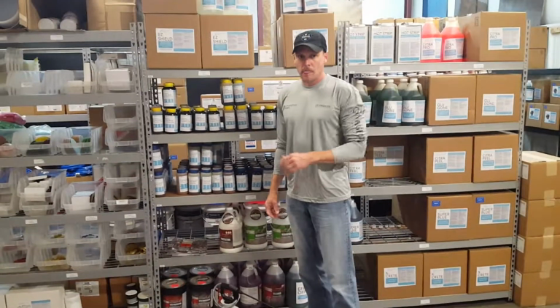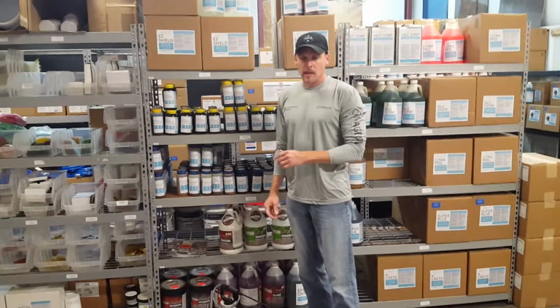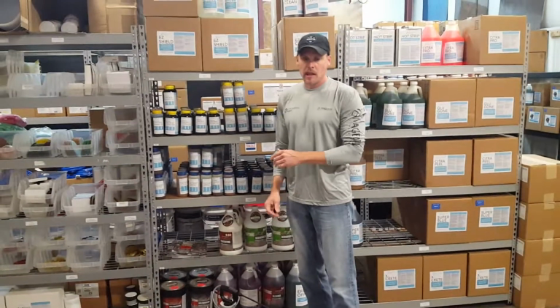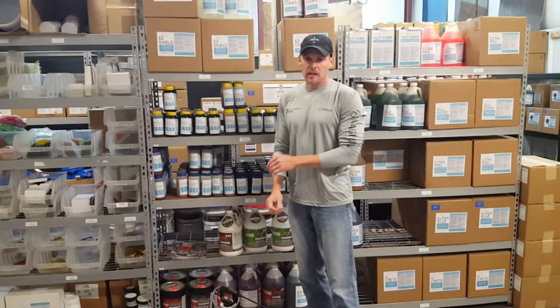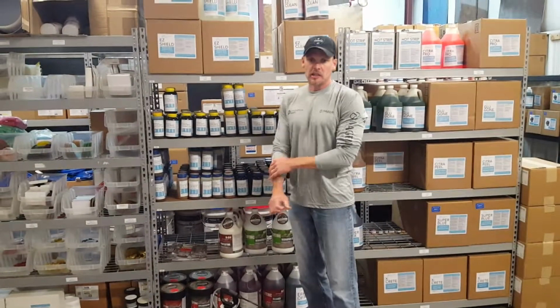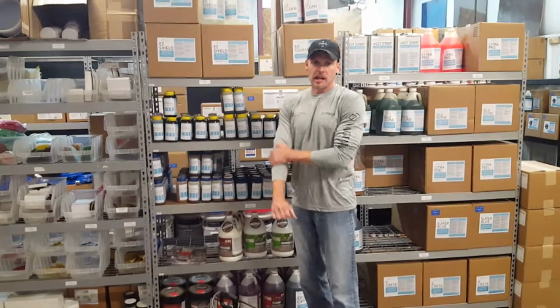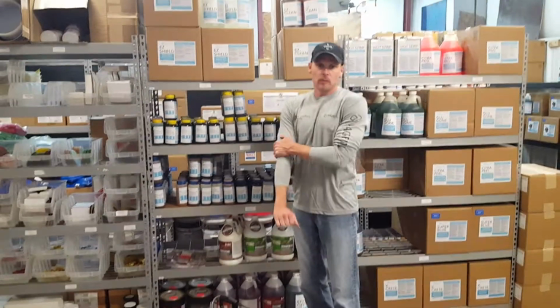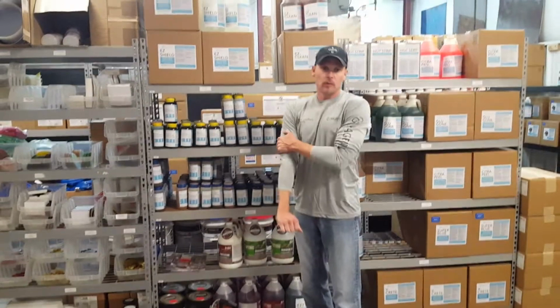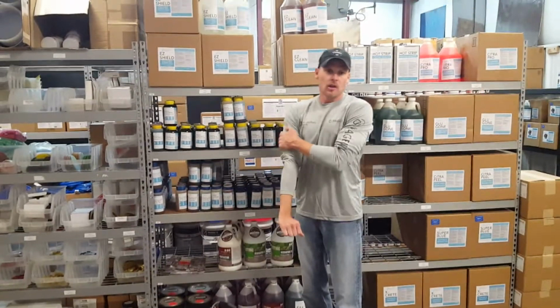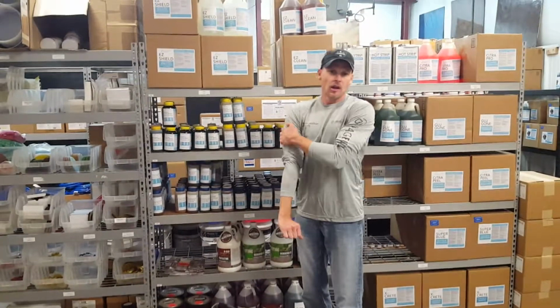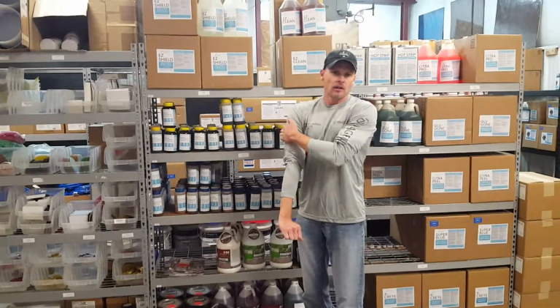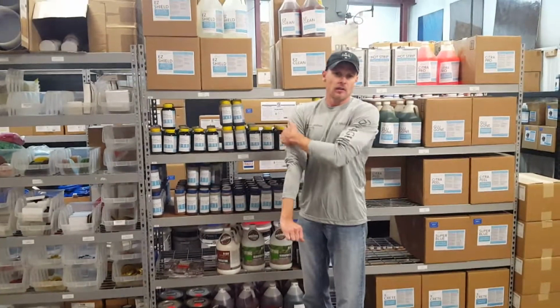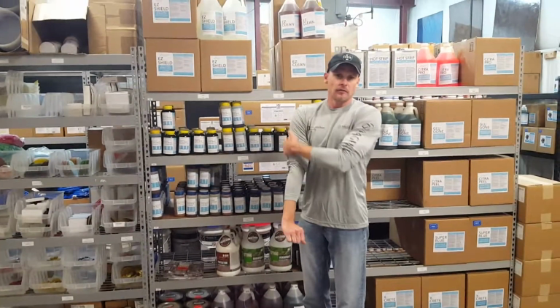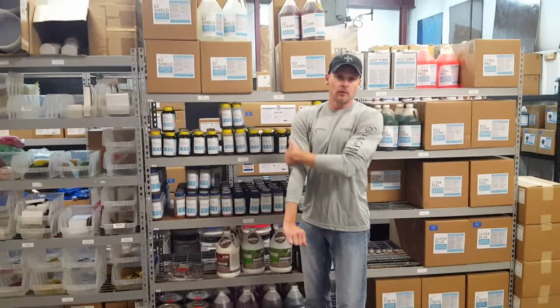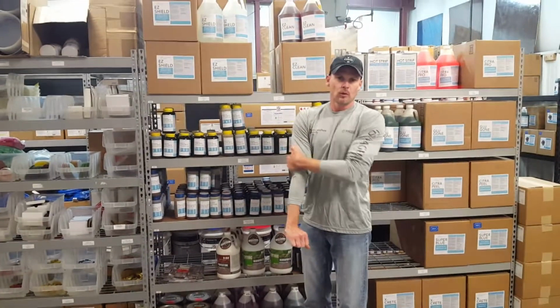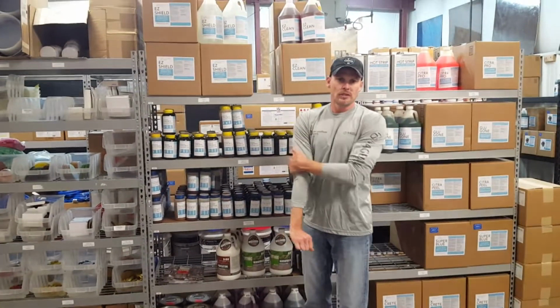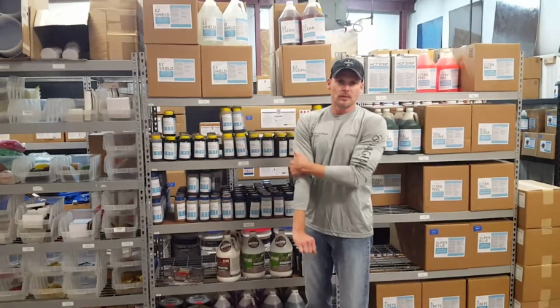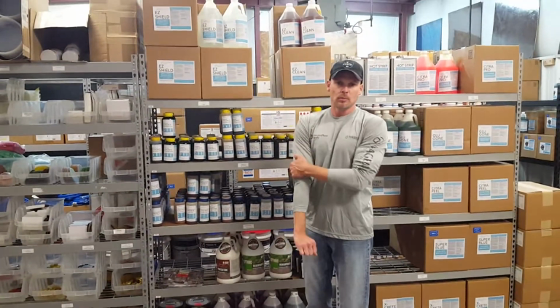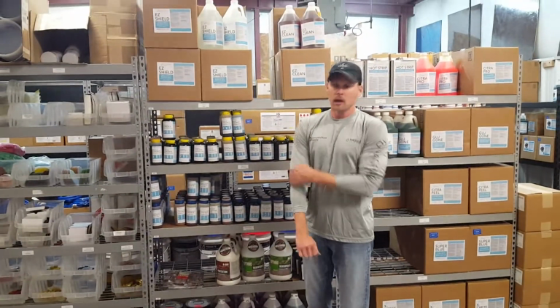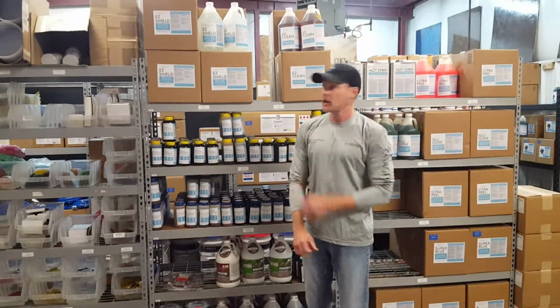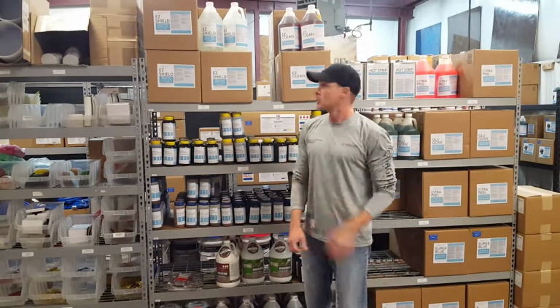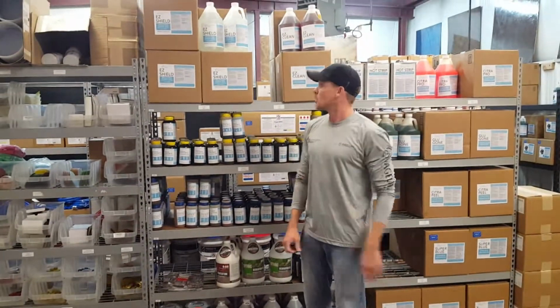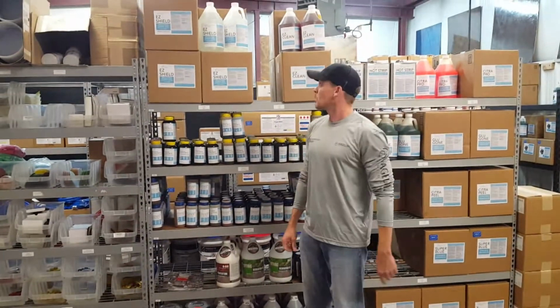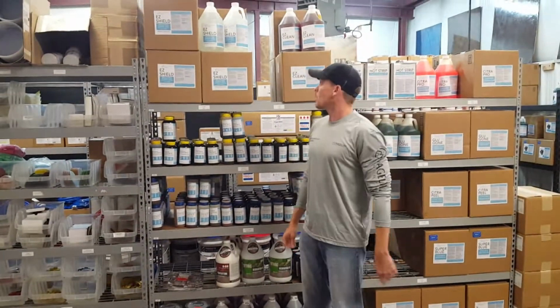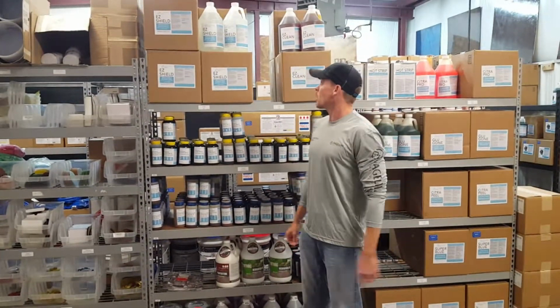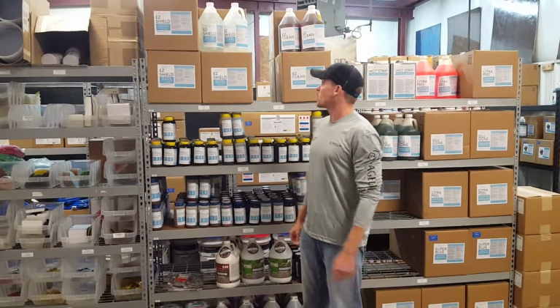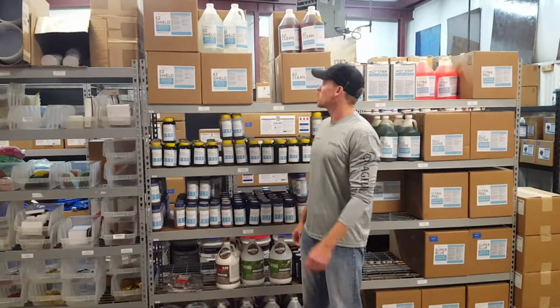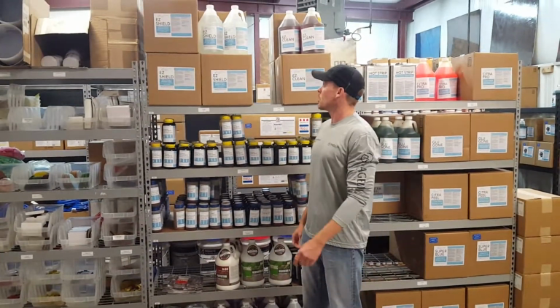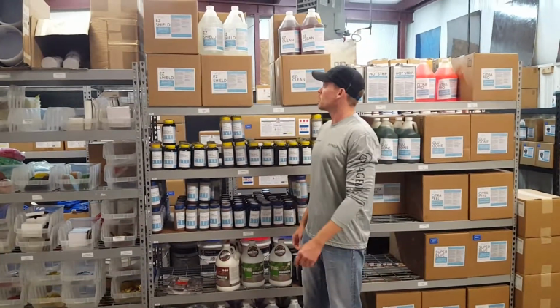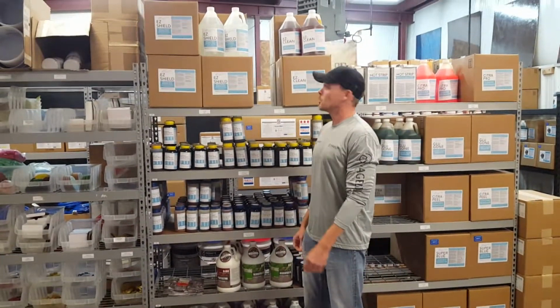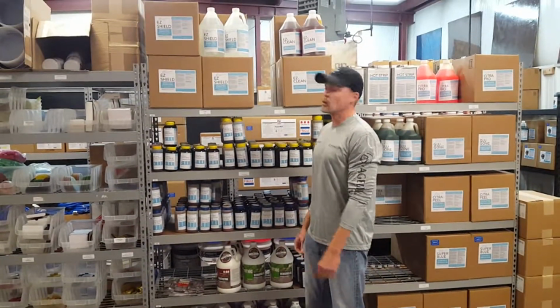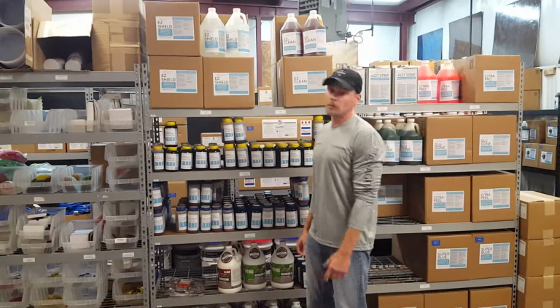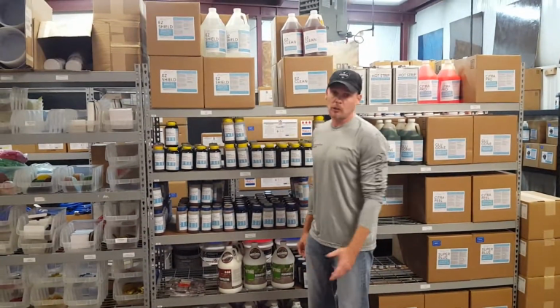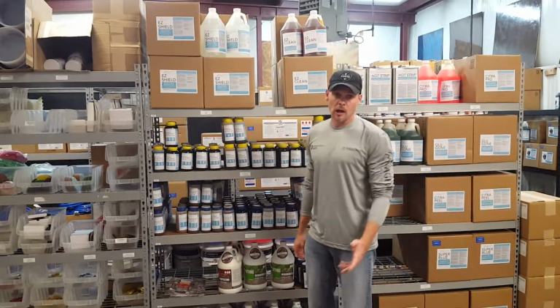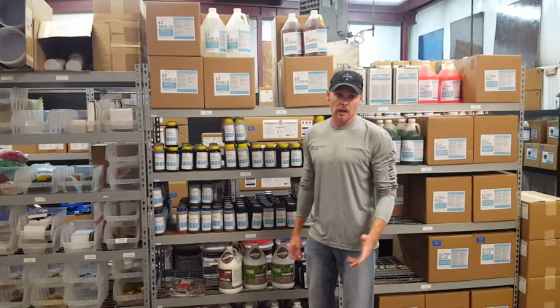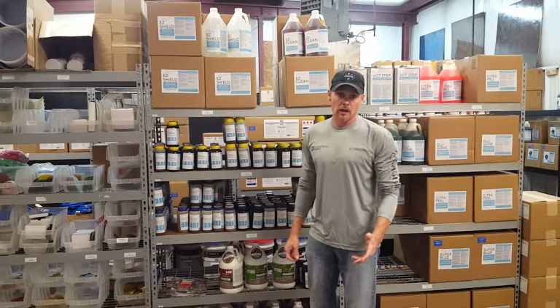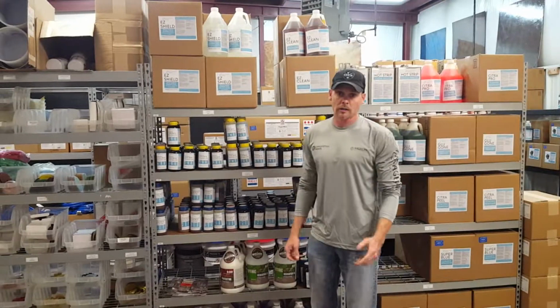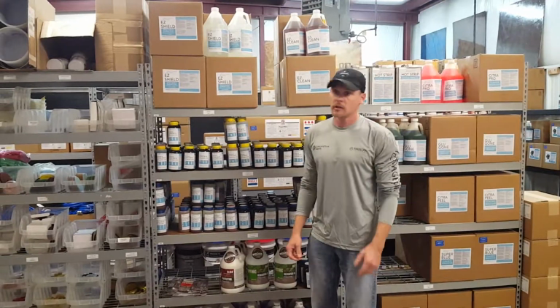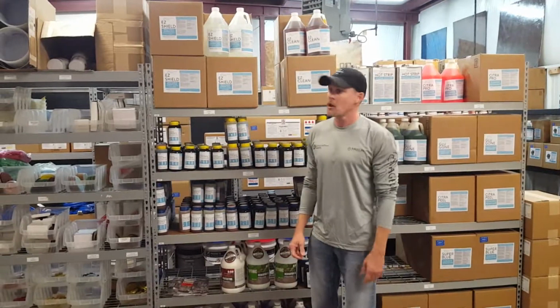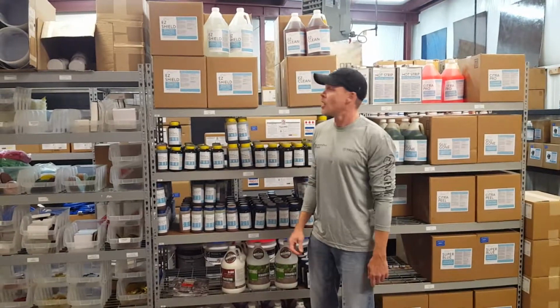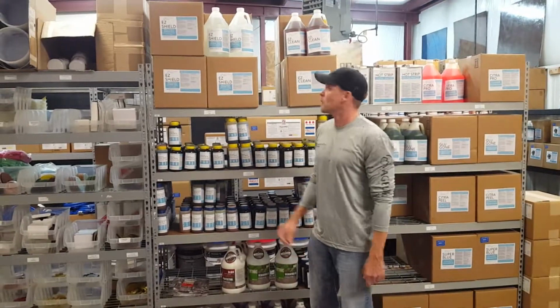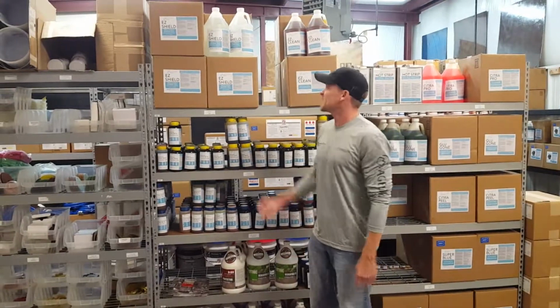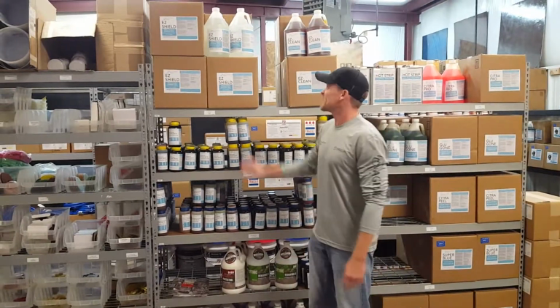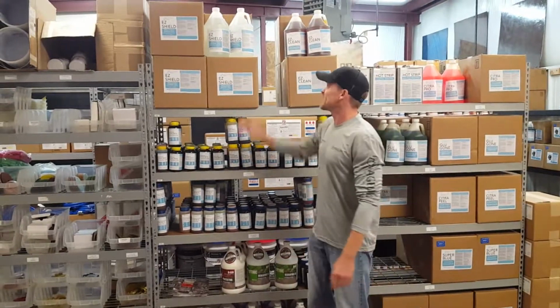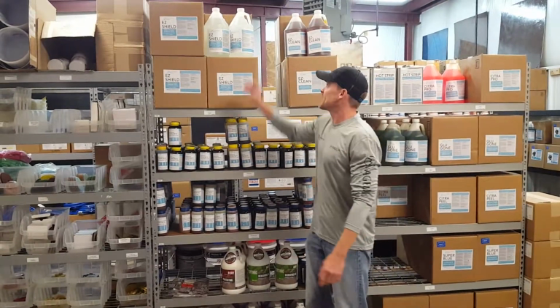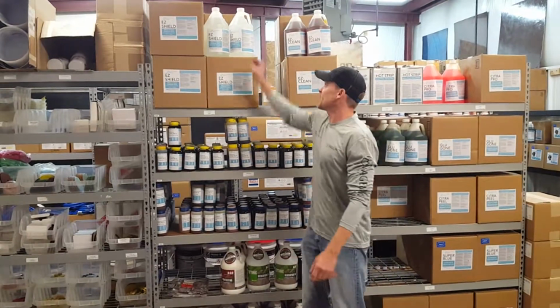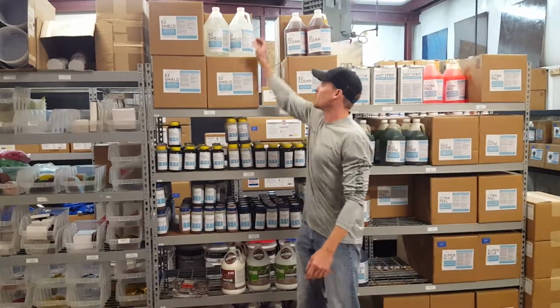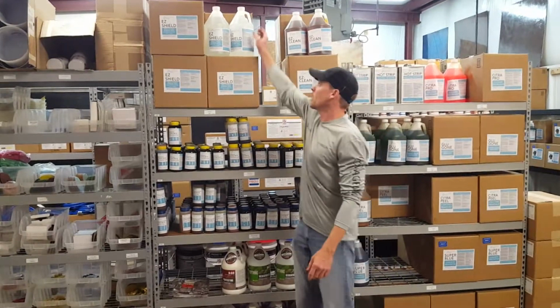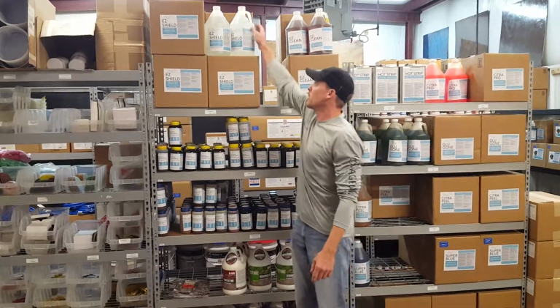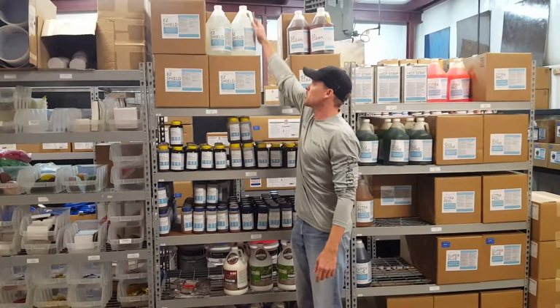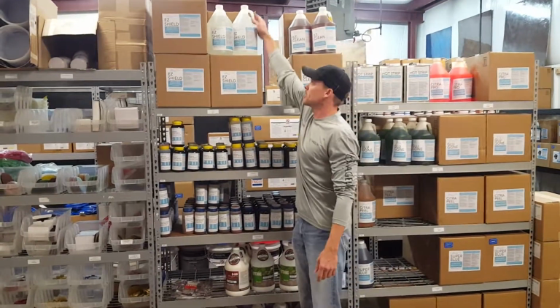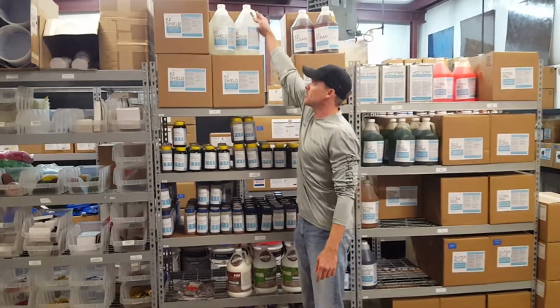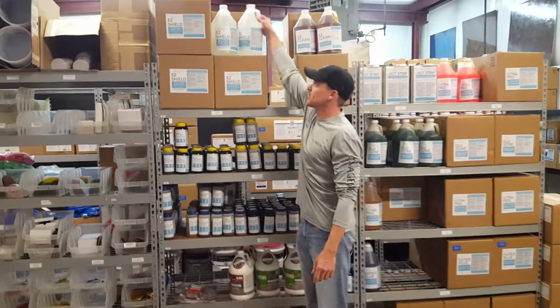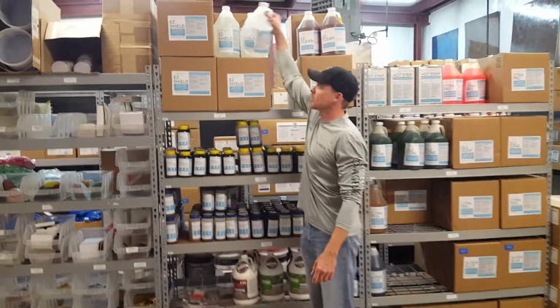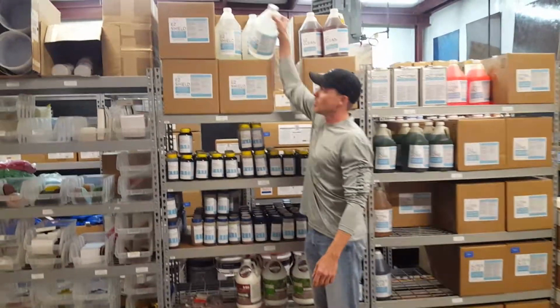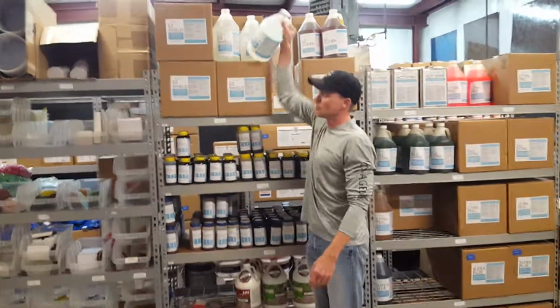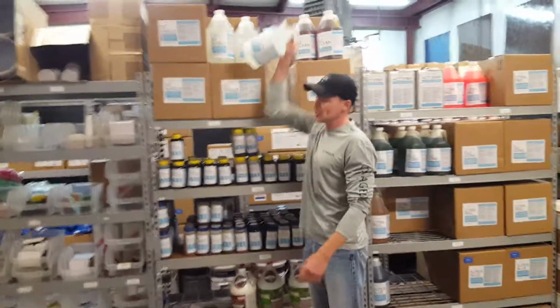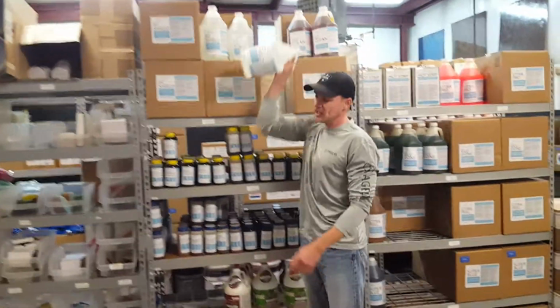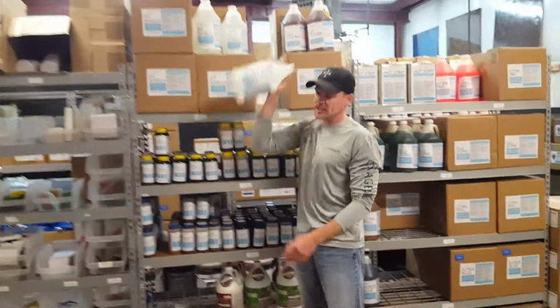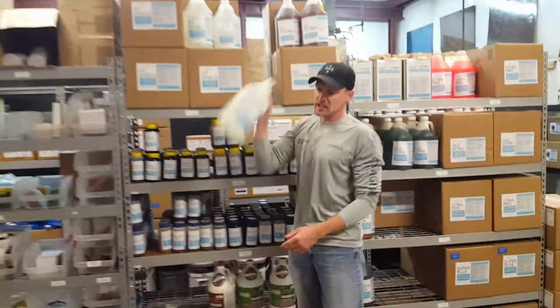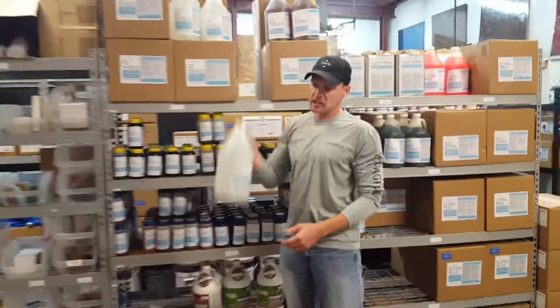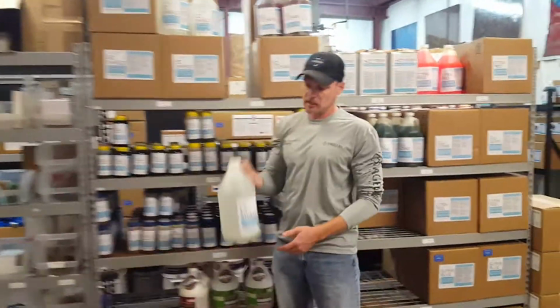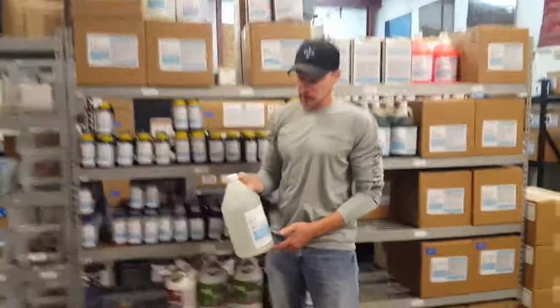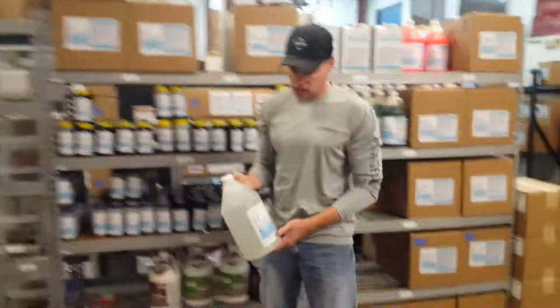Hey, Chad with Concrete Floor Supply here. We want to show you a product. It's a sealer, actually. It's called Easy Shield.